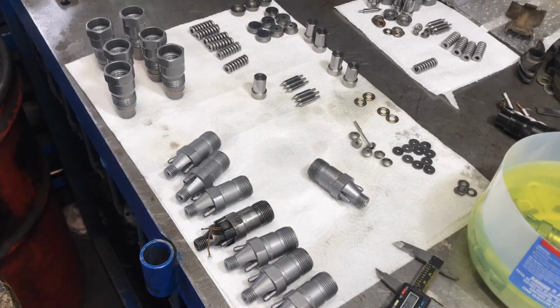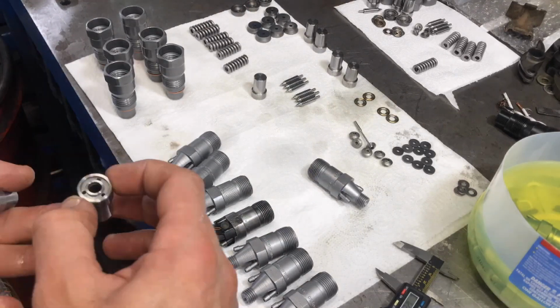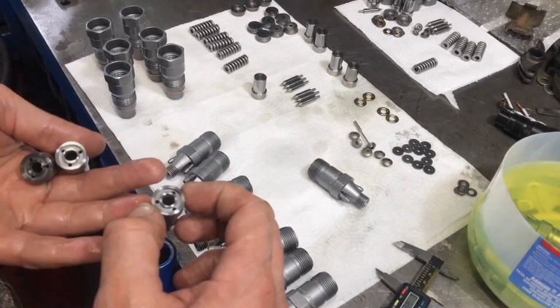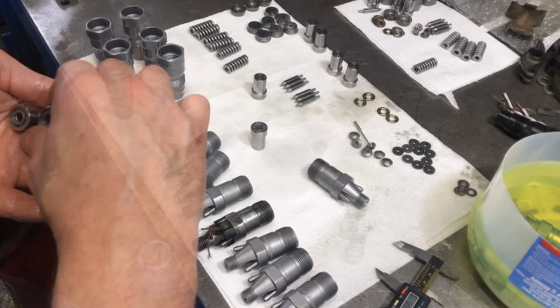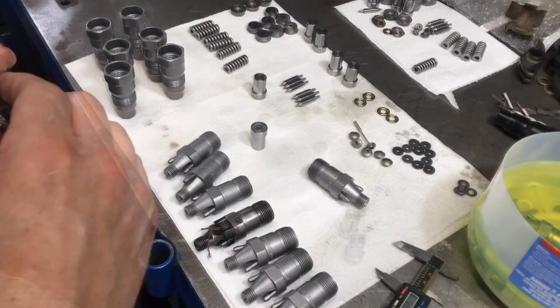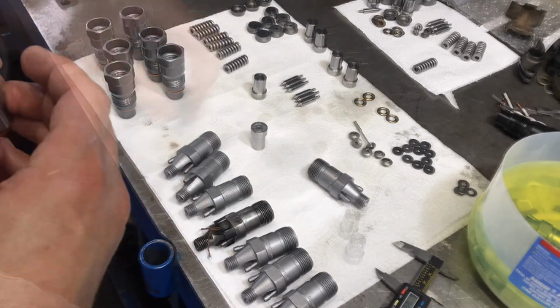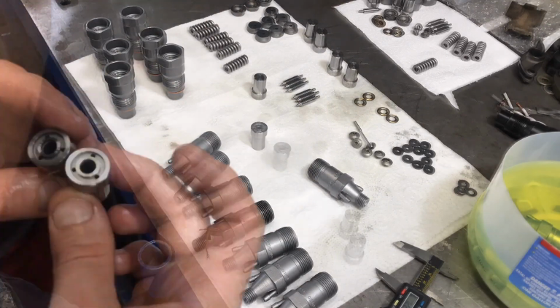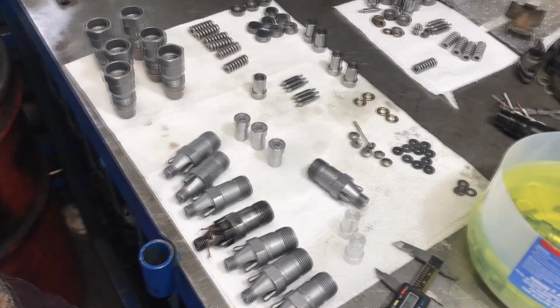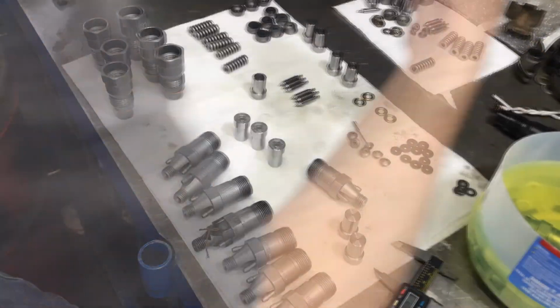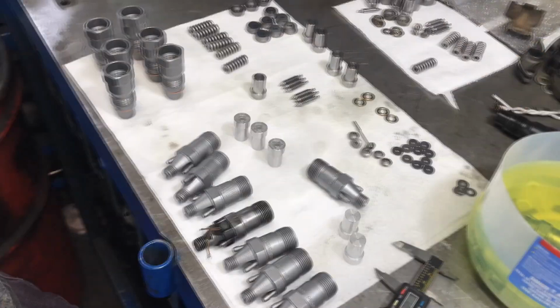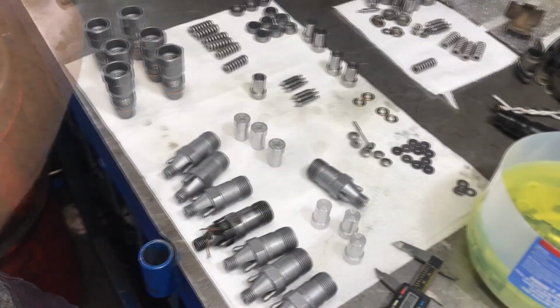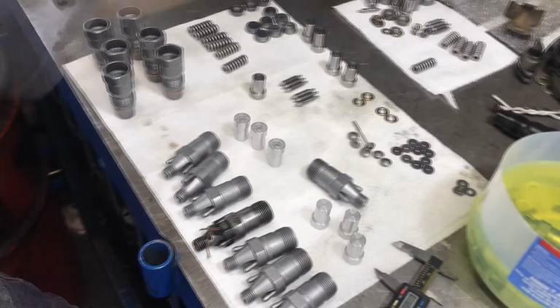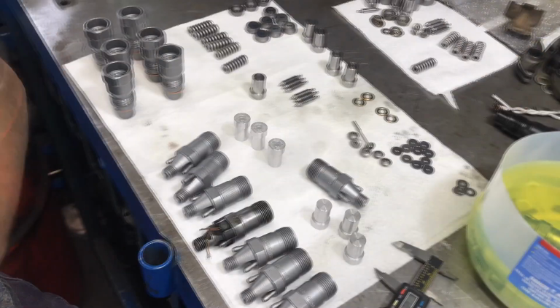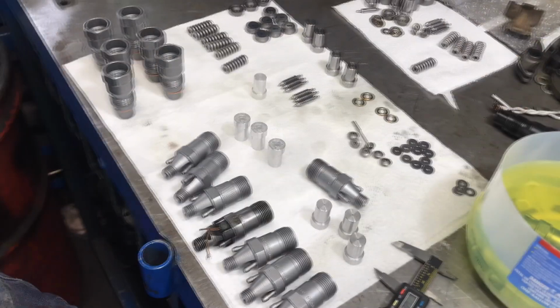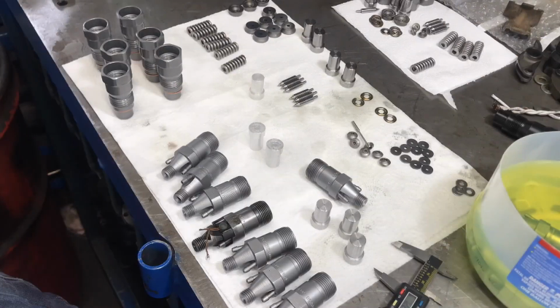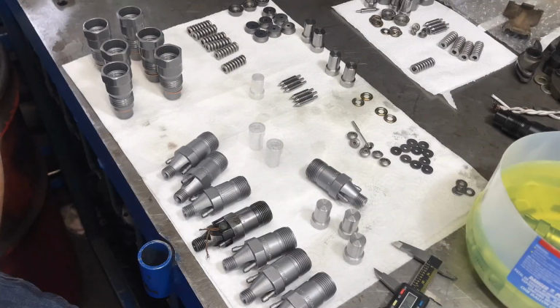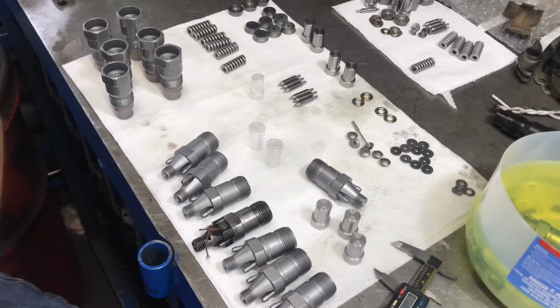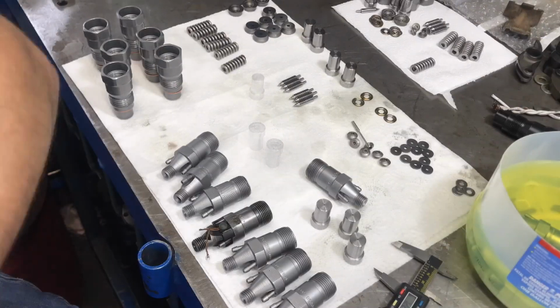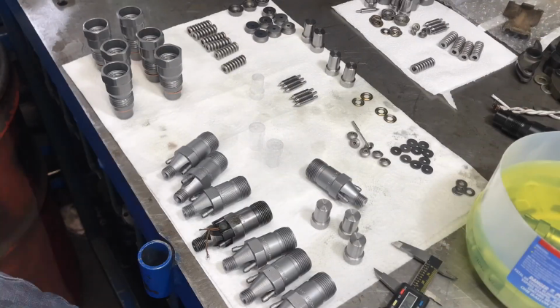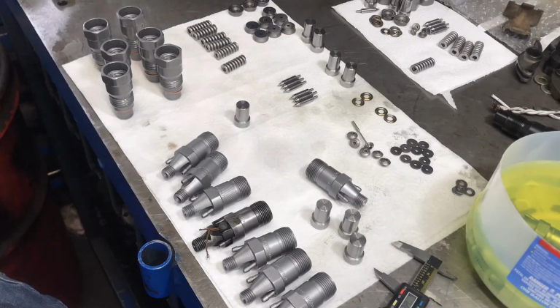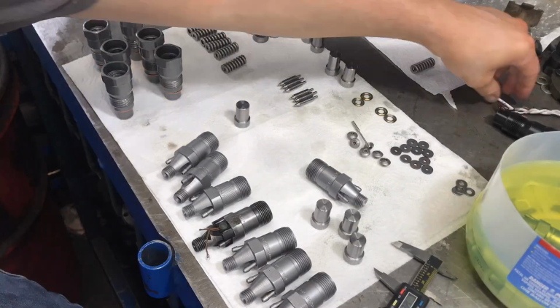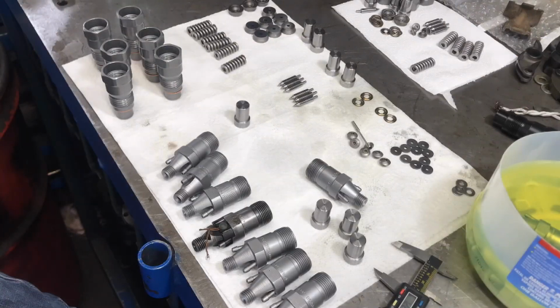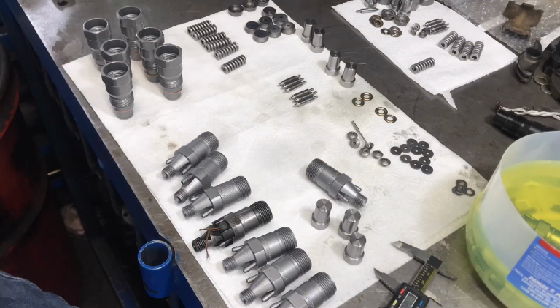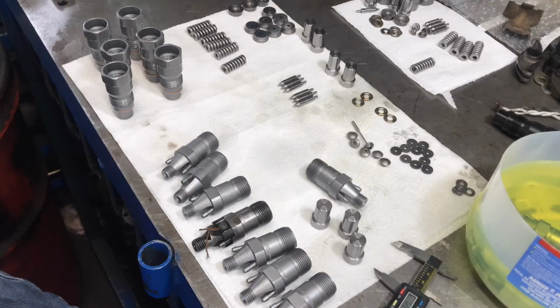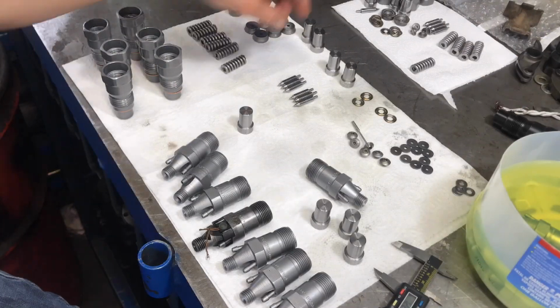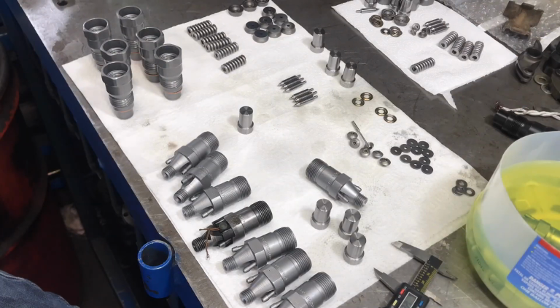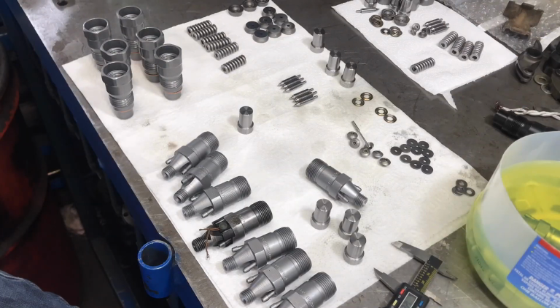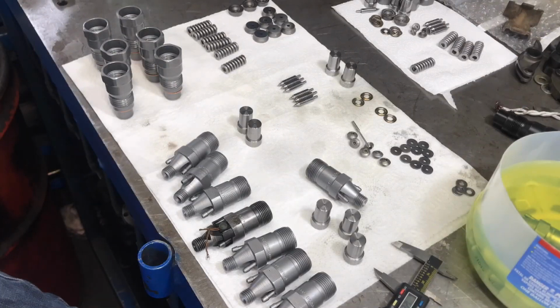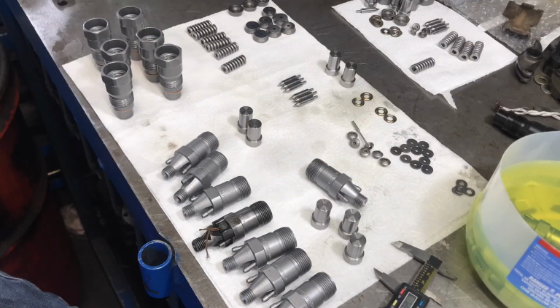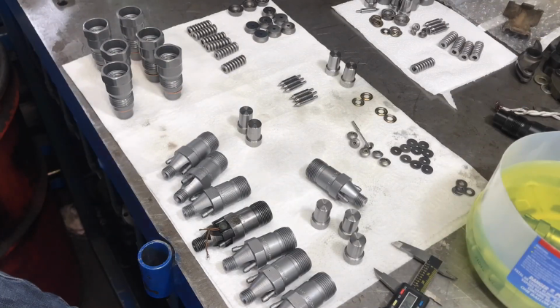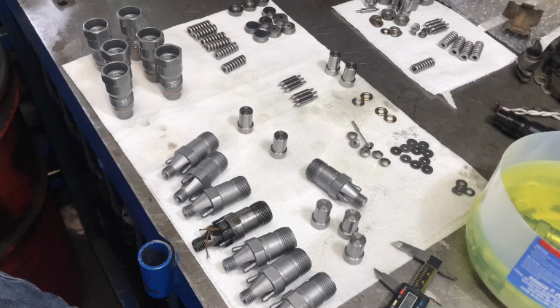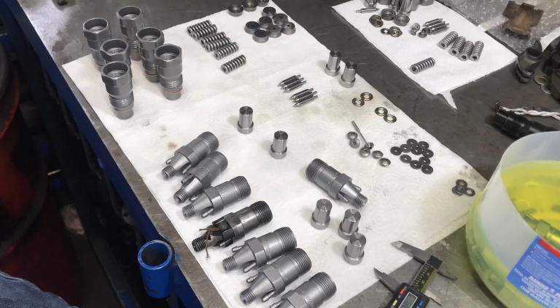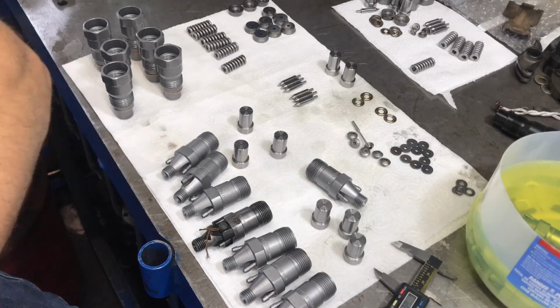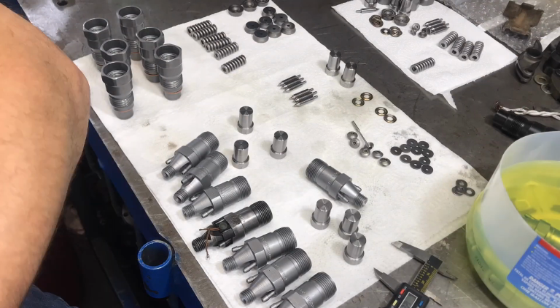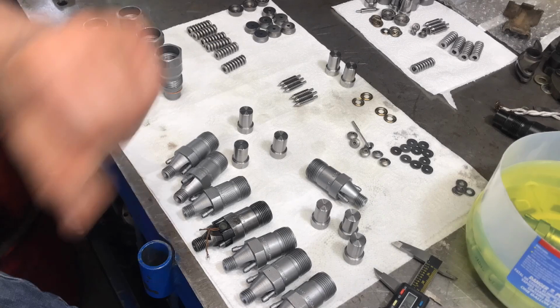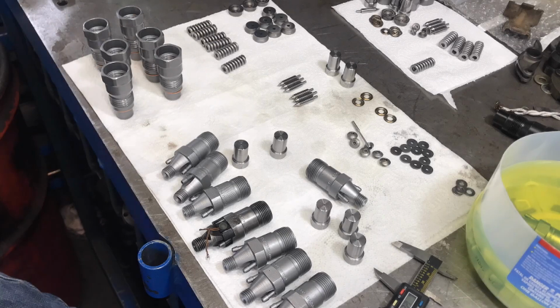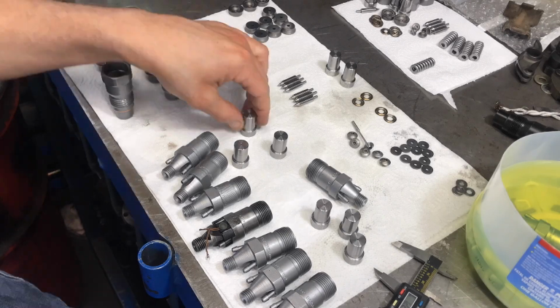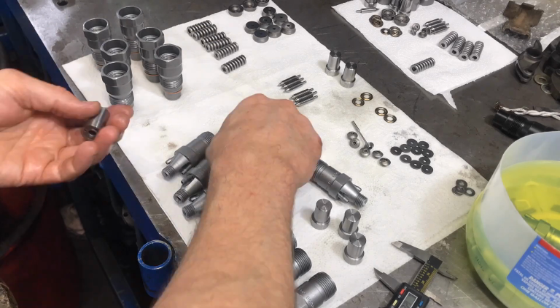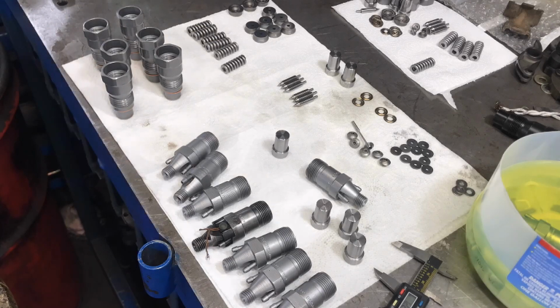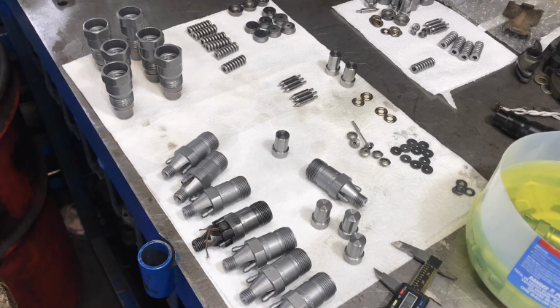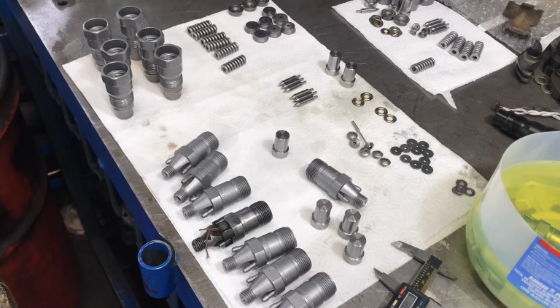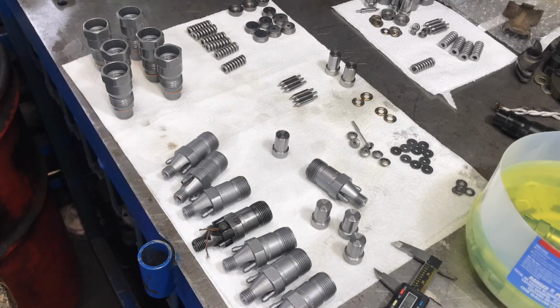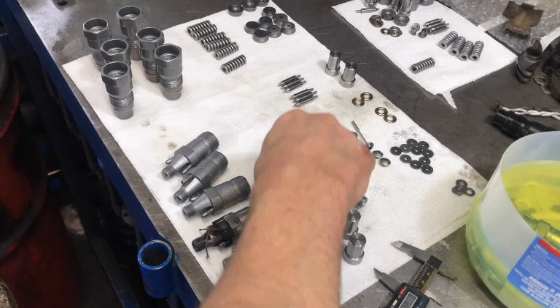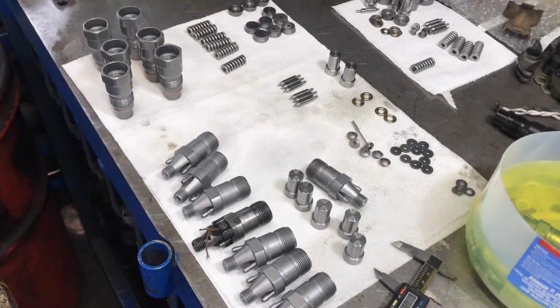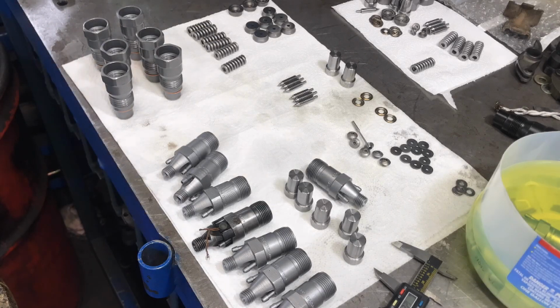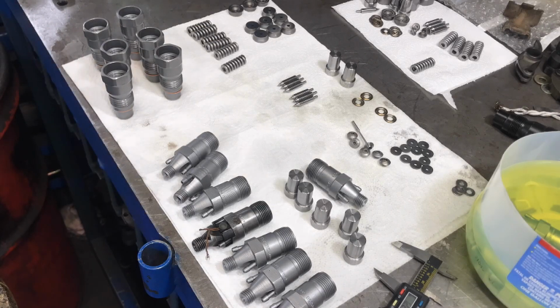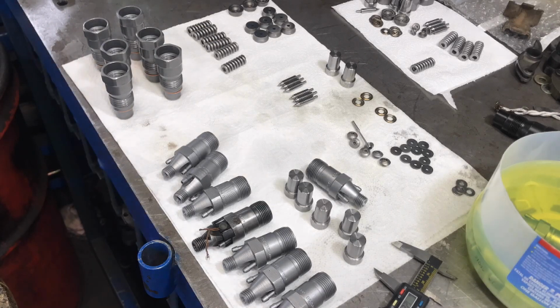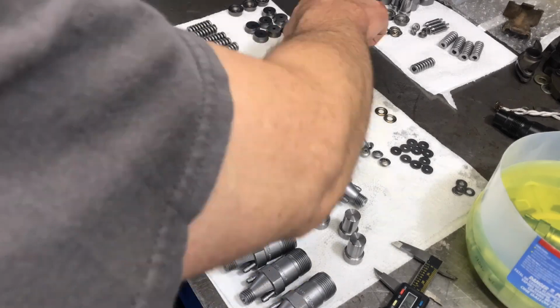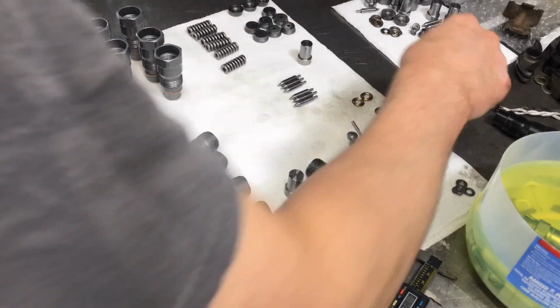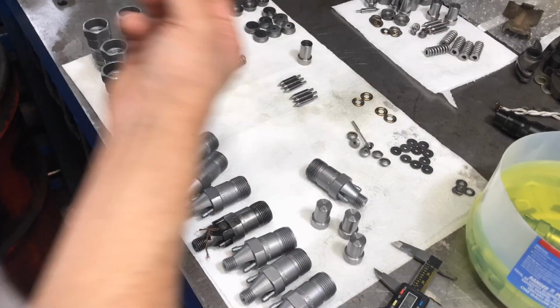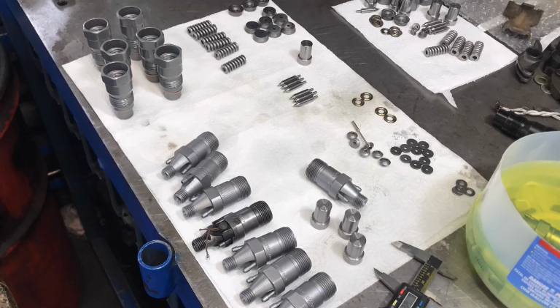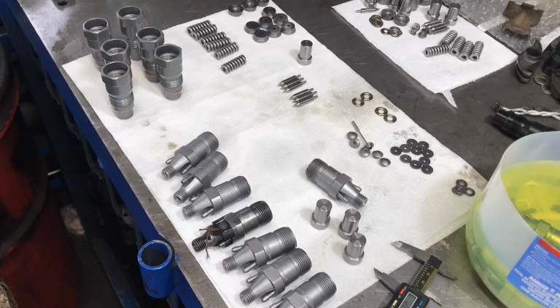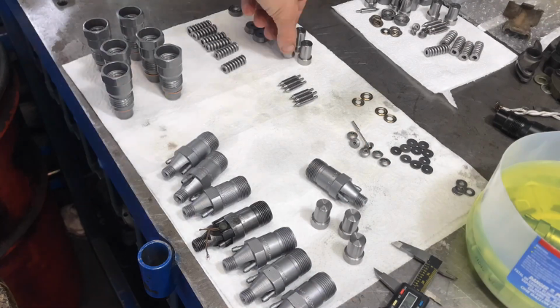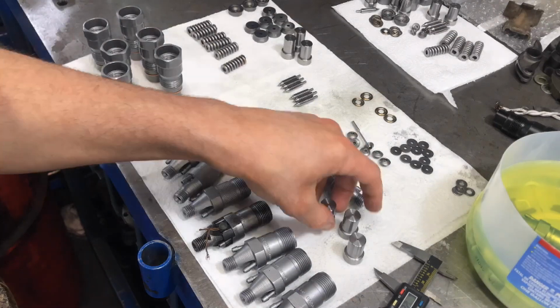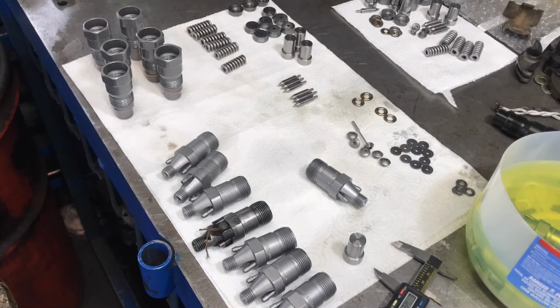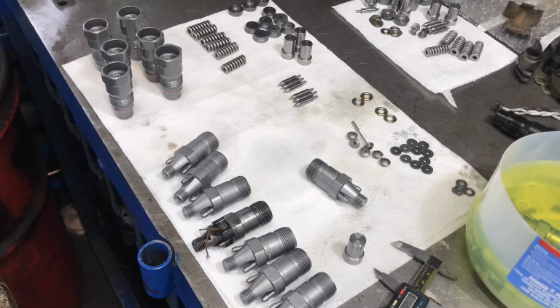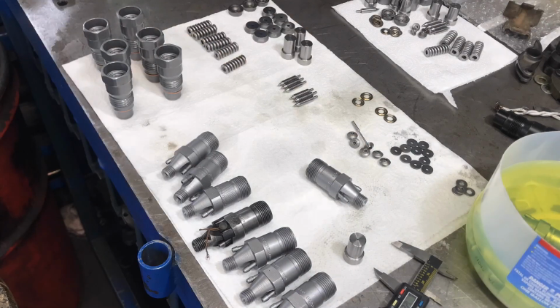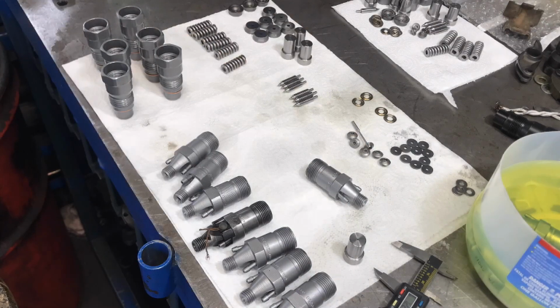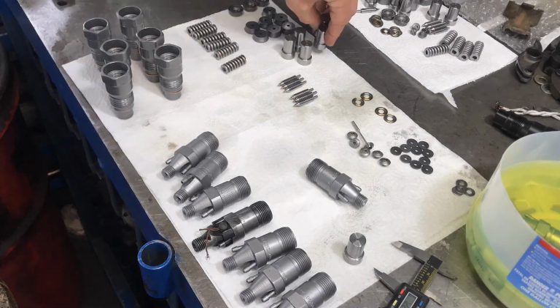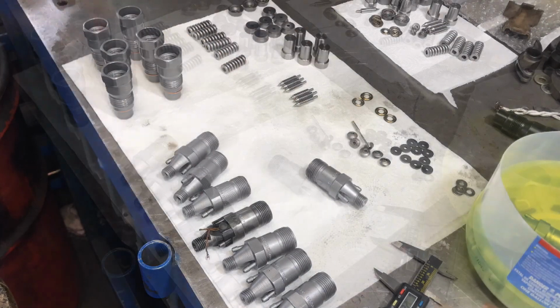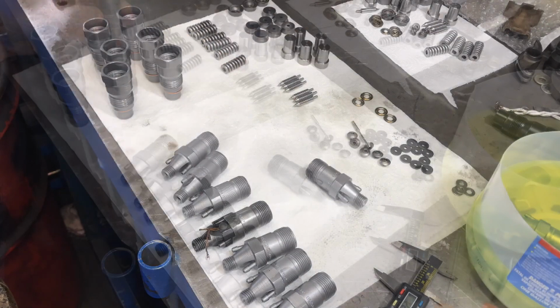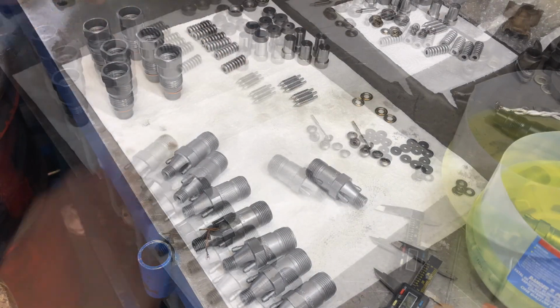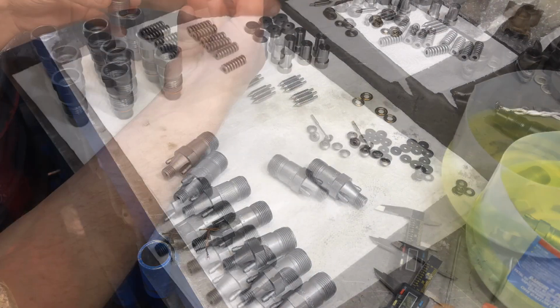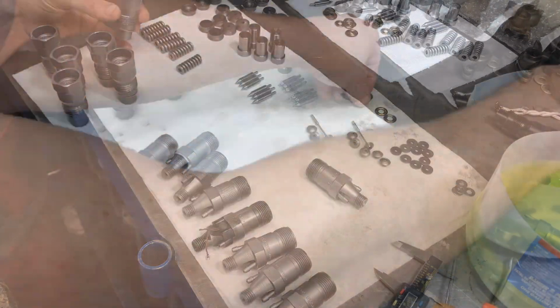On the top right of the workspace there's a pile of parts — that's the discard pile of parts I'm not using.